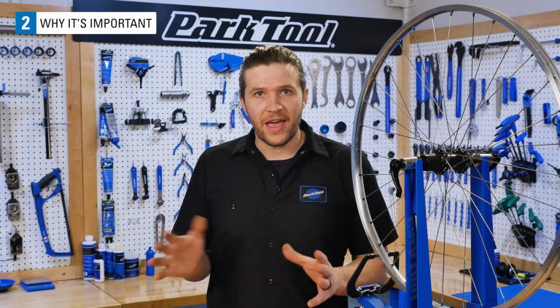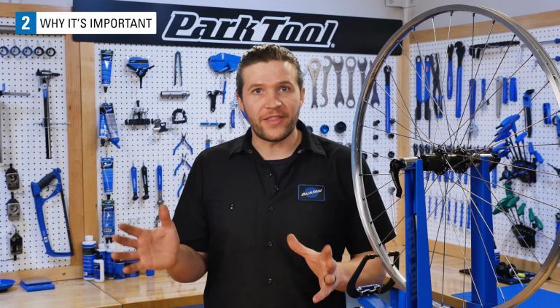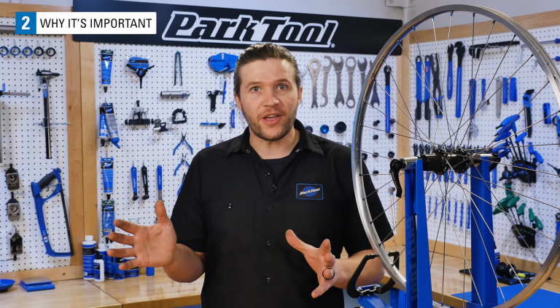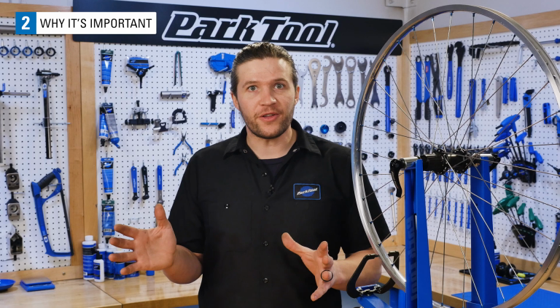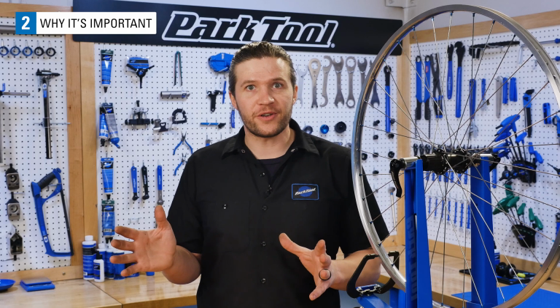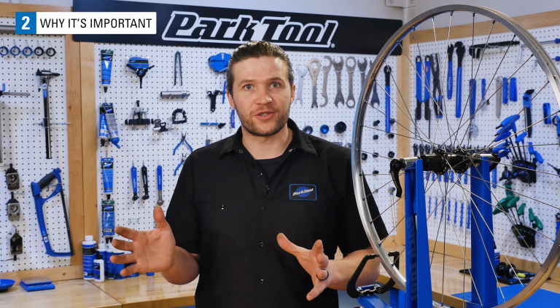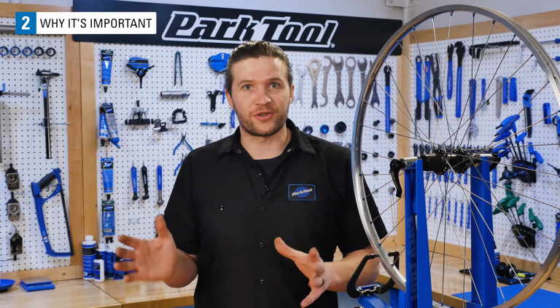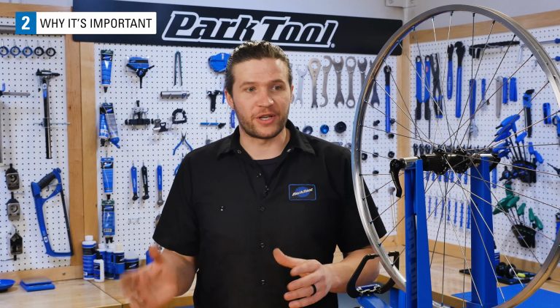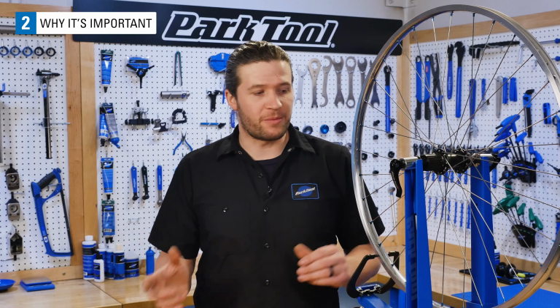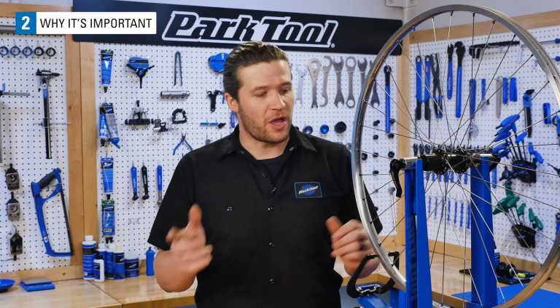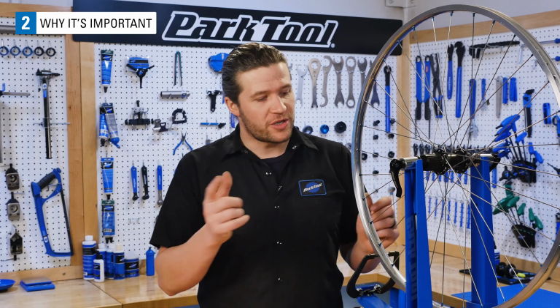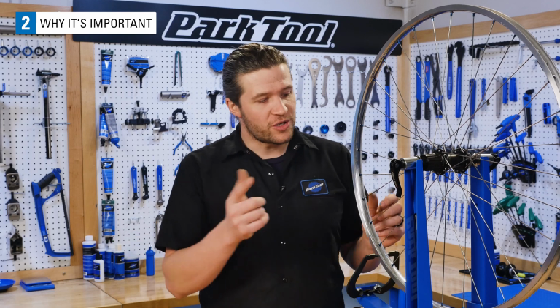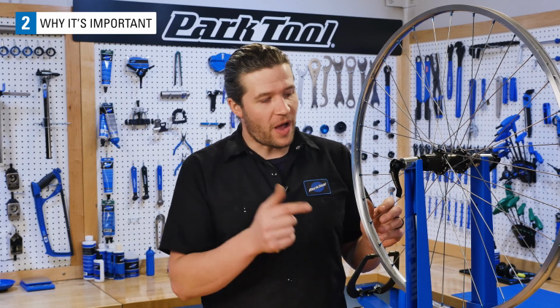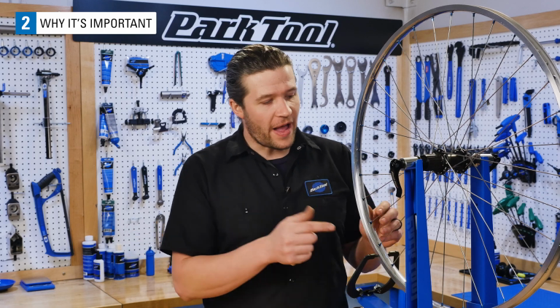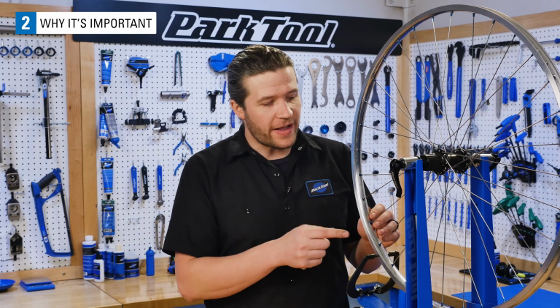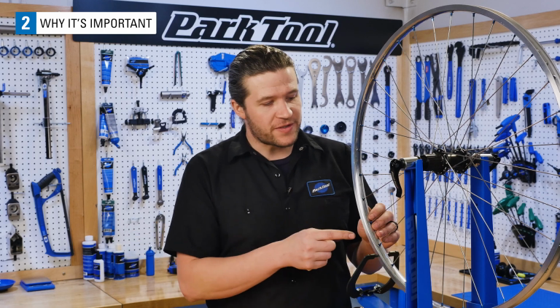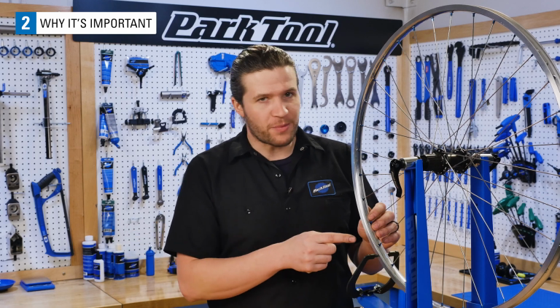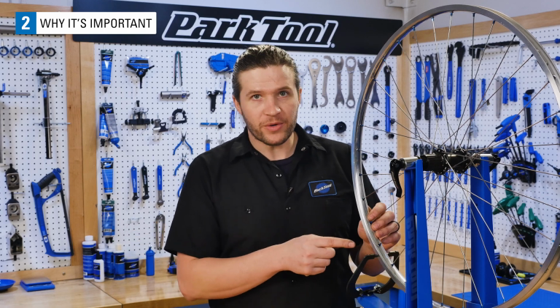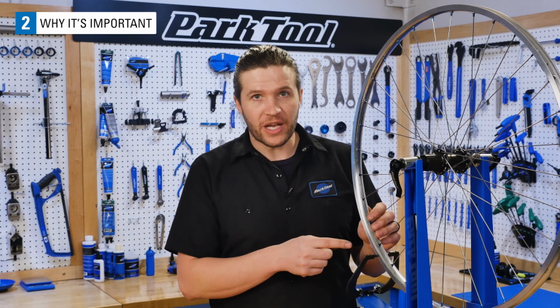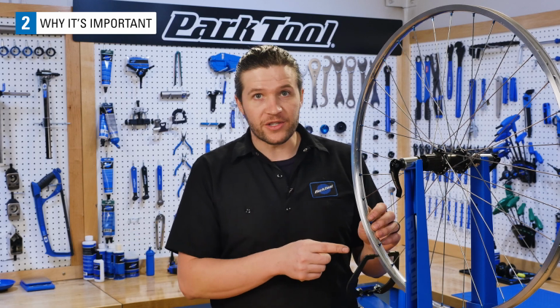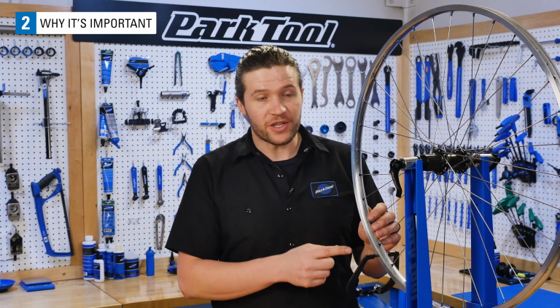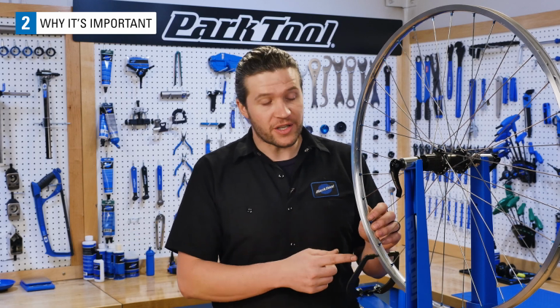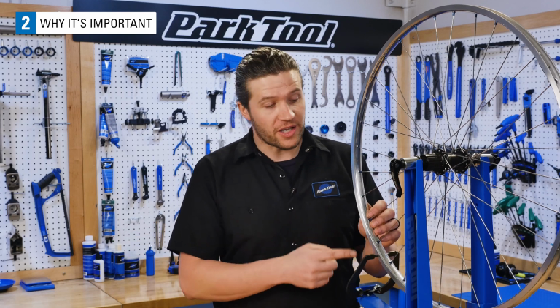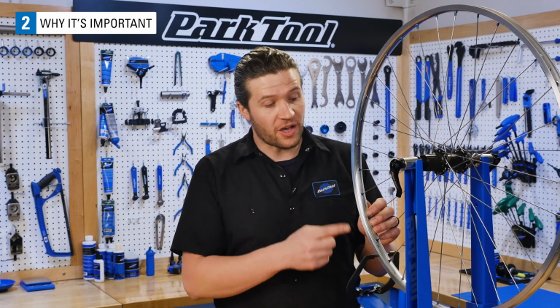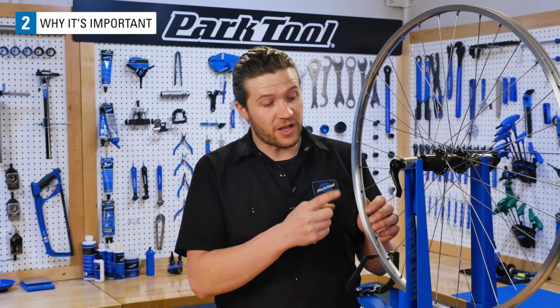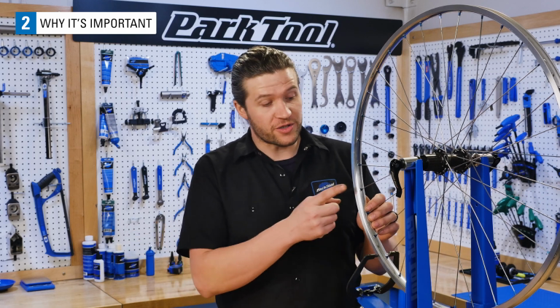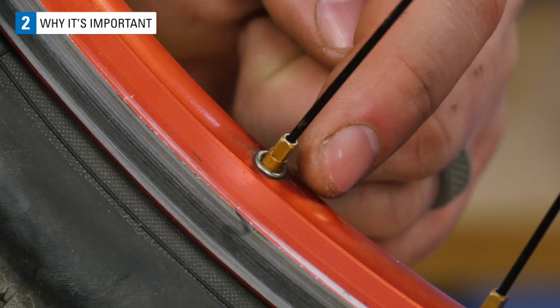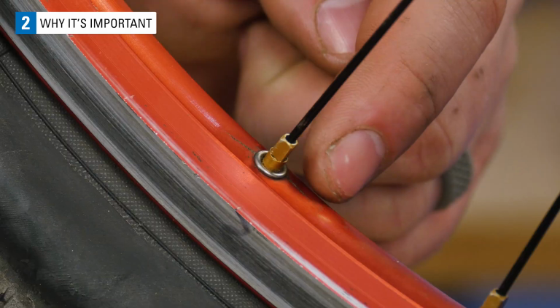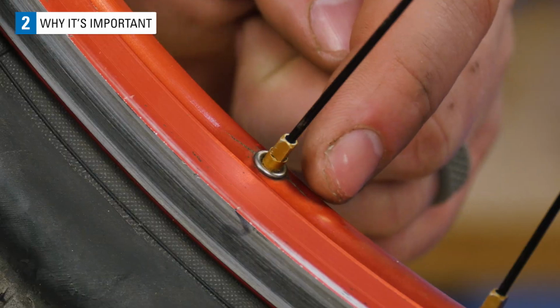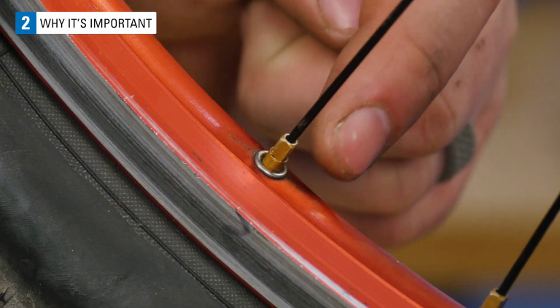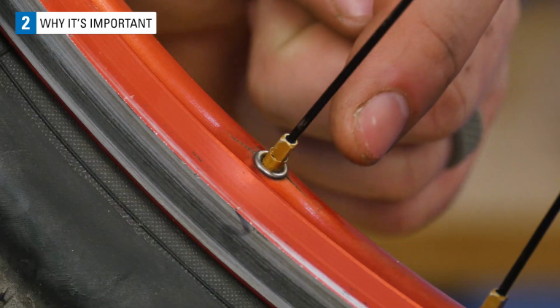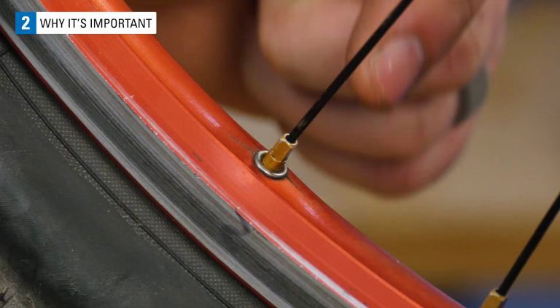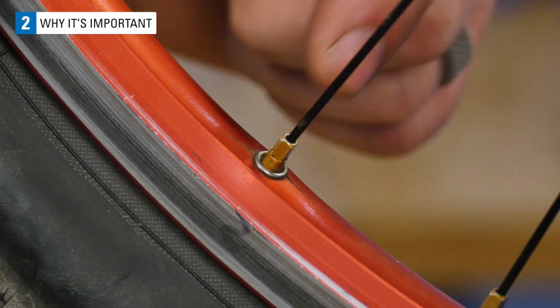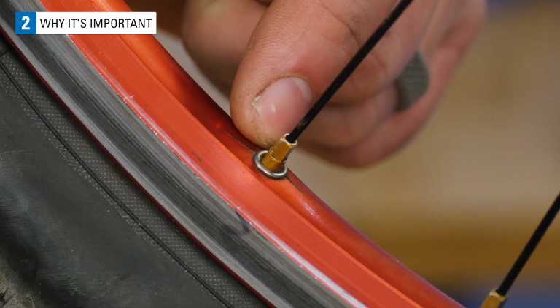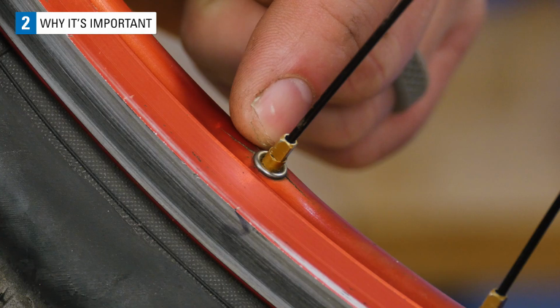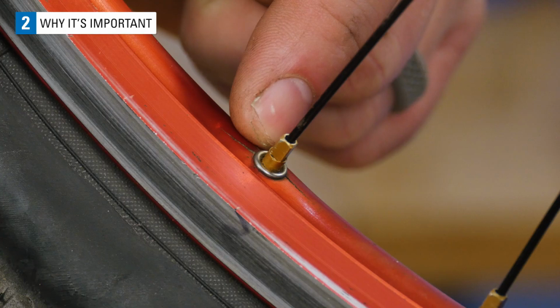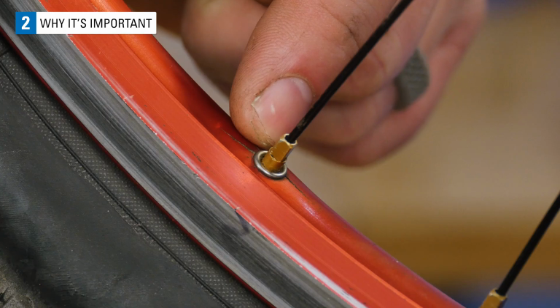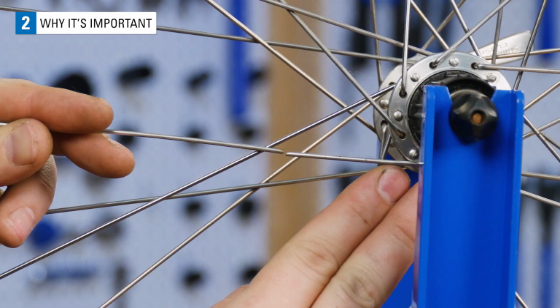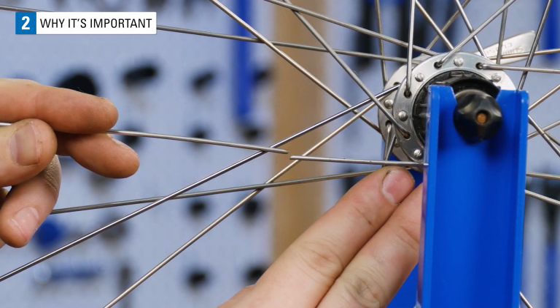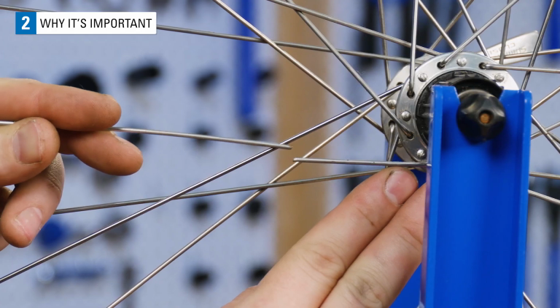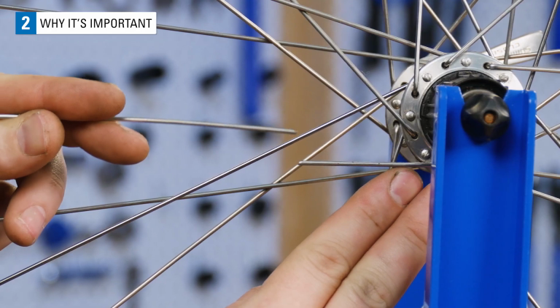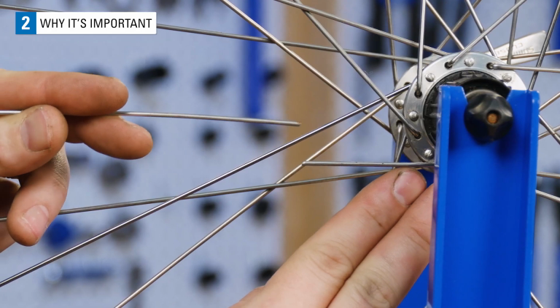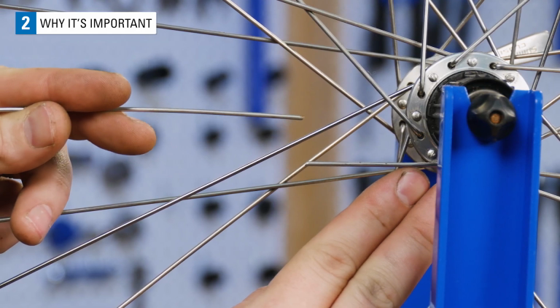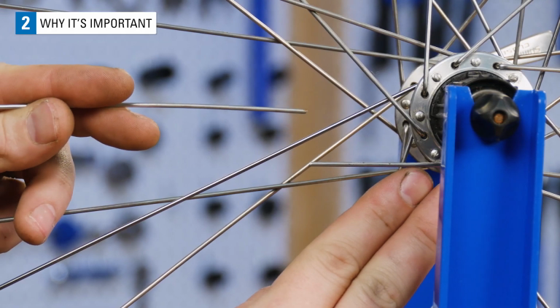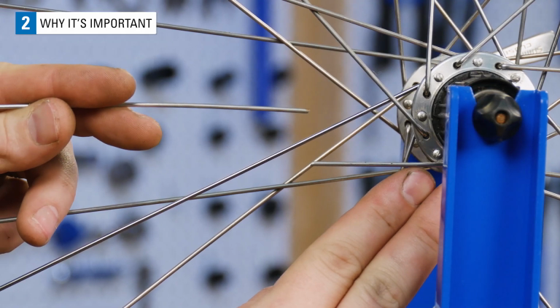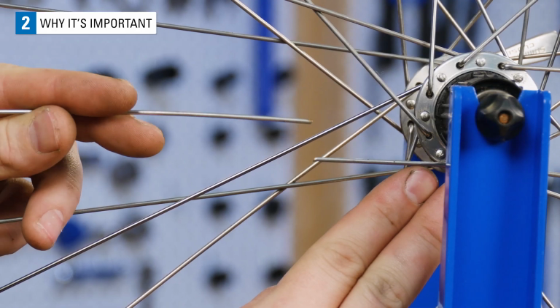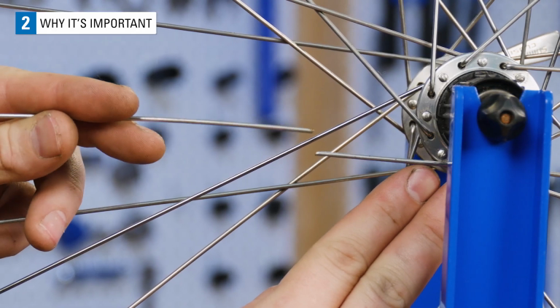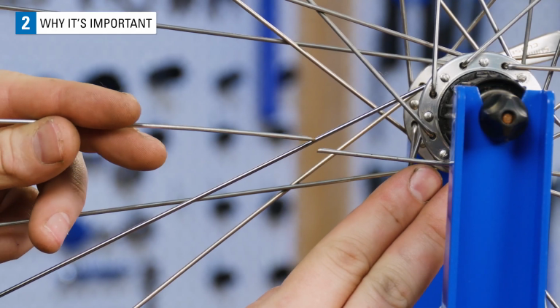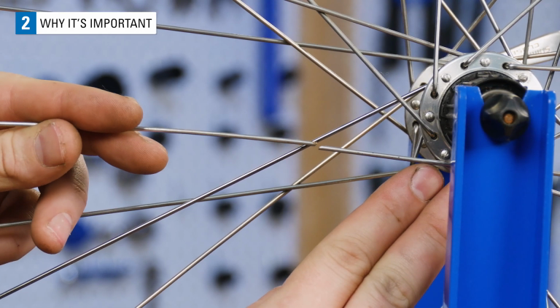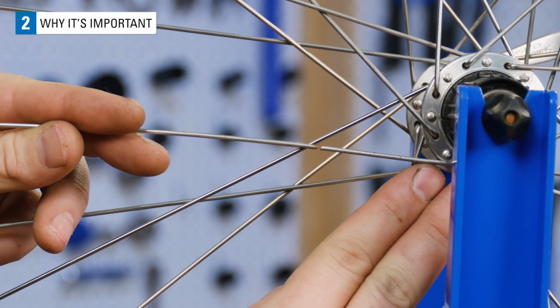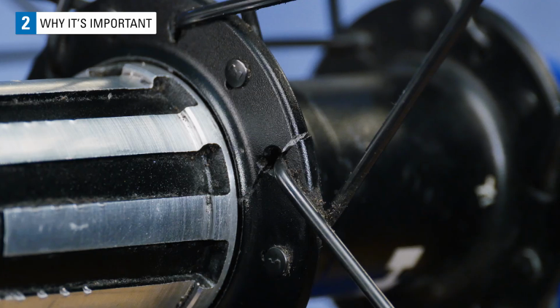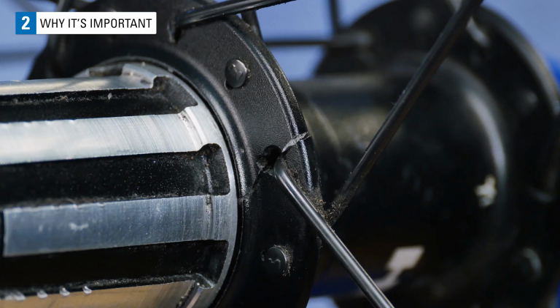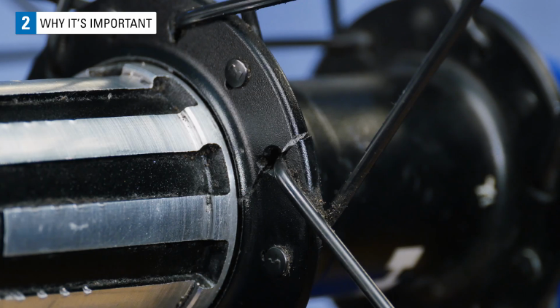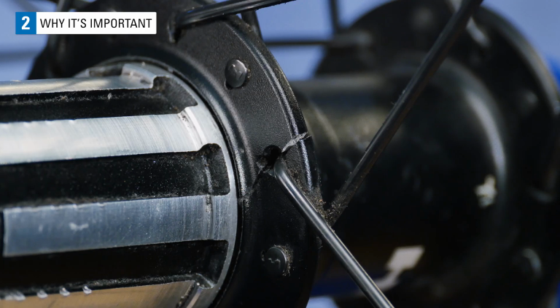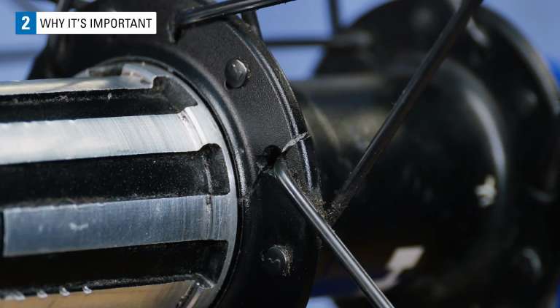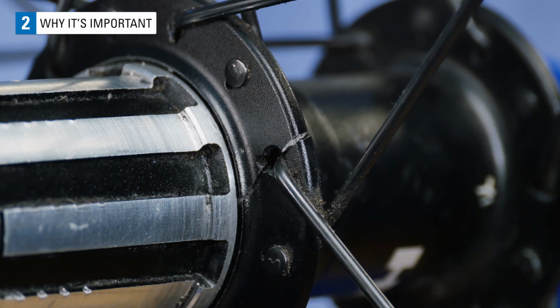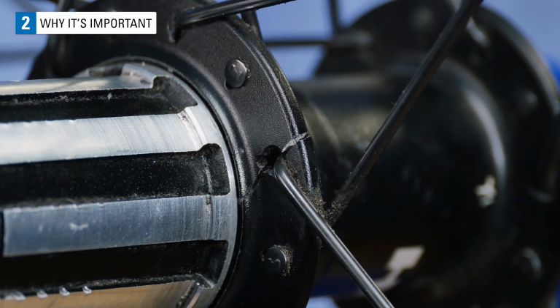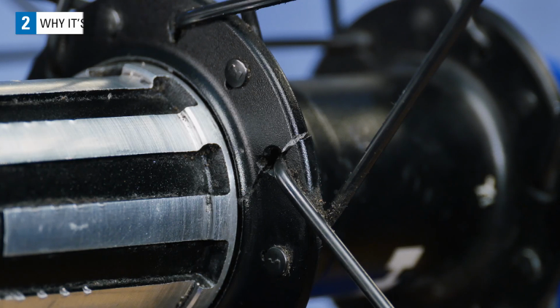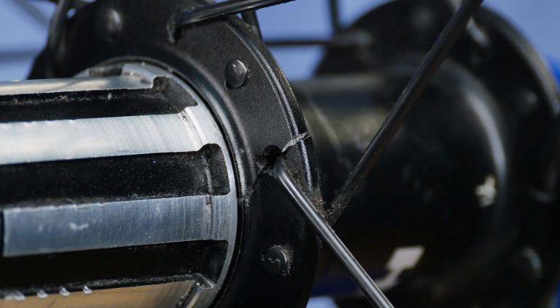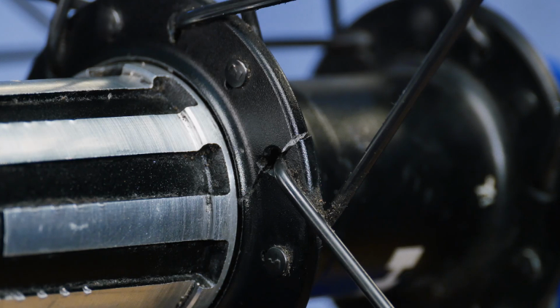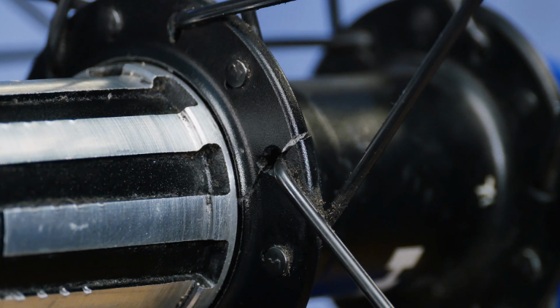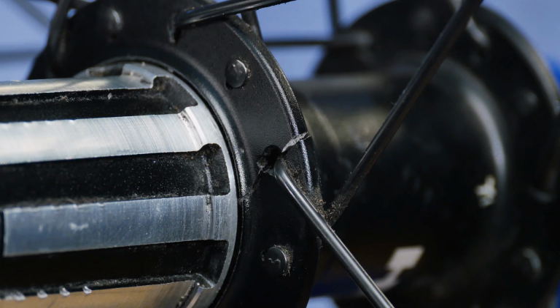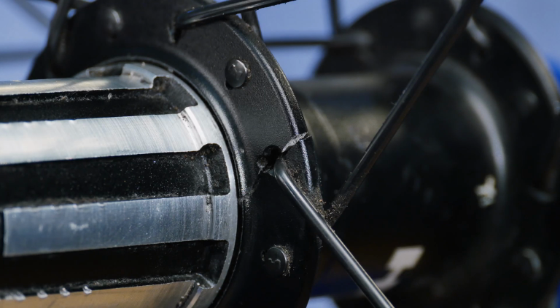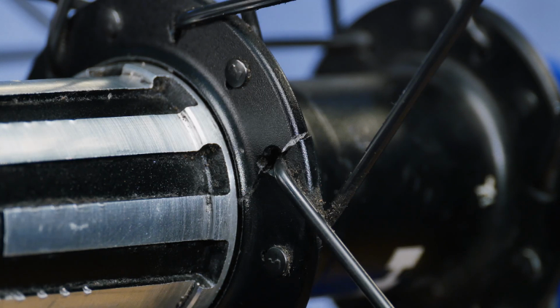At the other extreme, too high of spoke tension can cause cracks in the rims, broken spokes, or even damaged hubs.